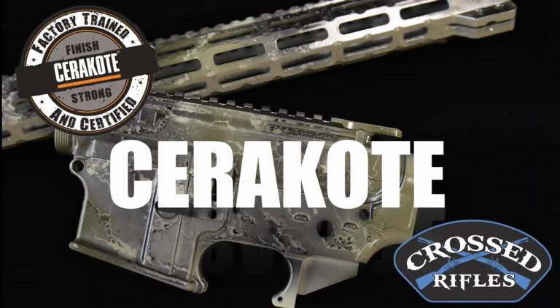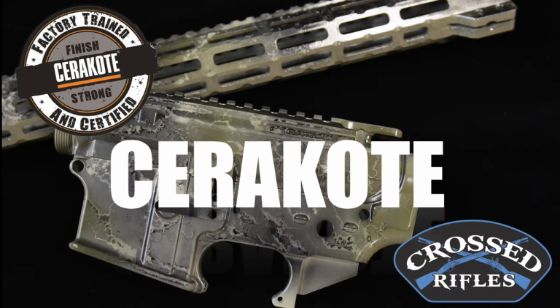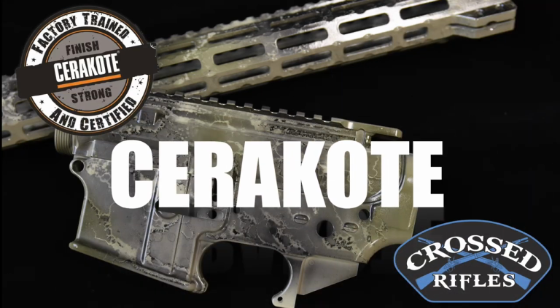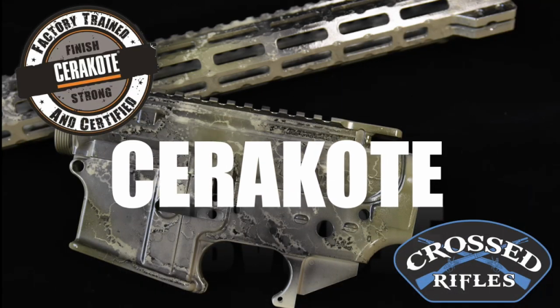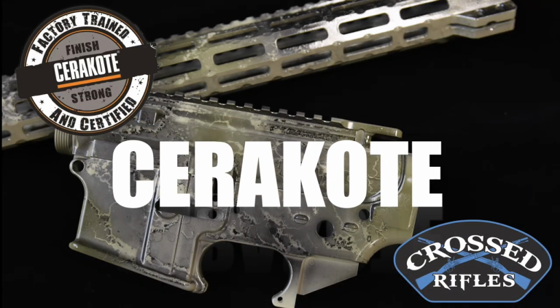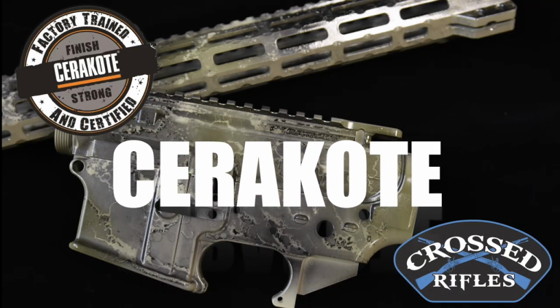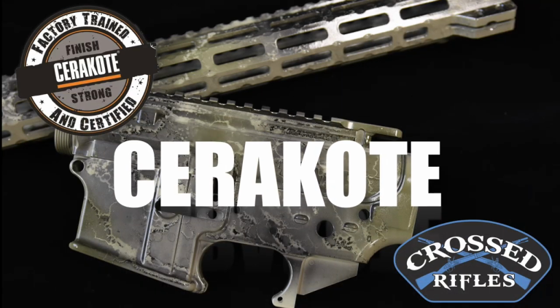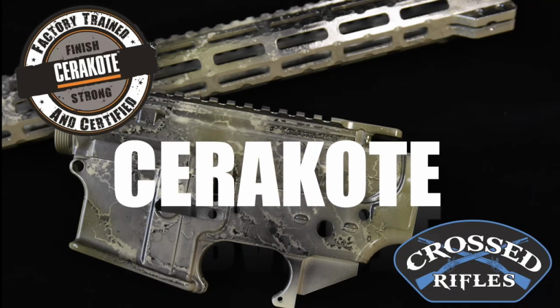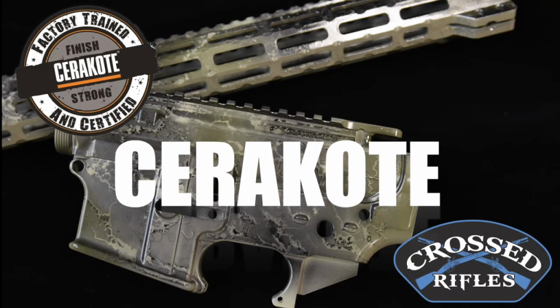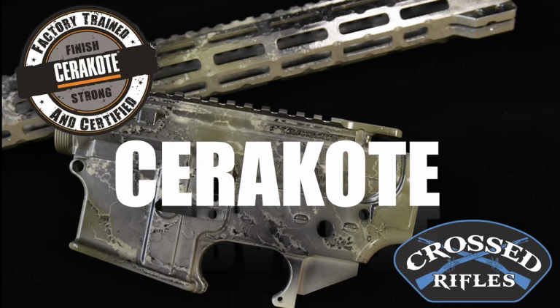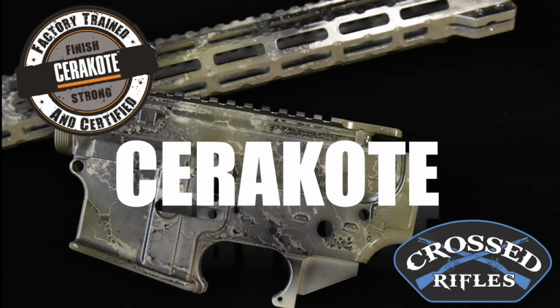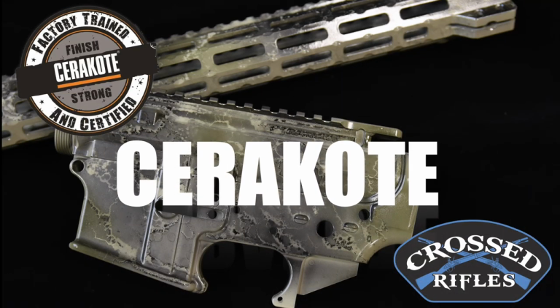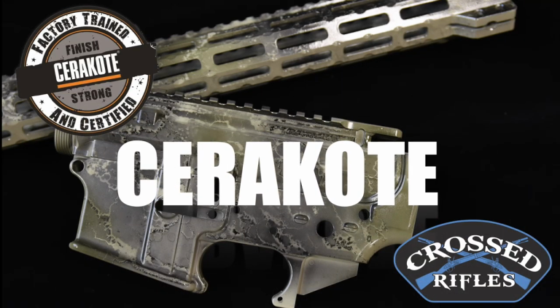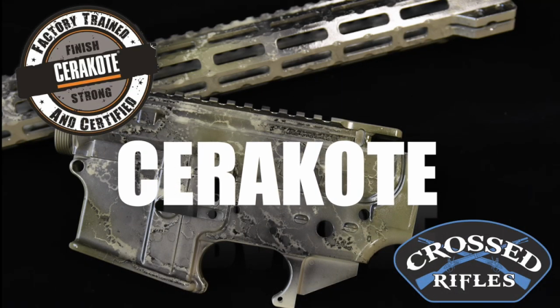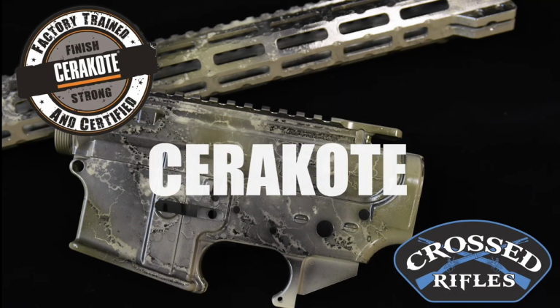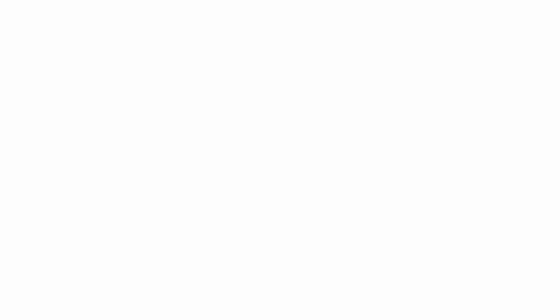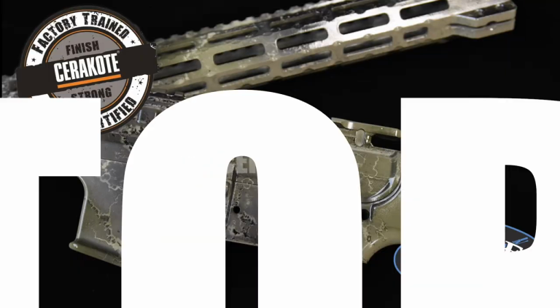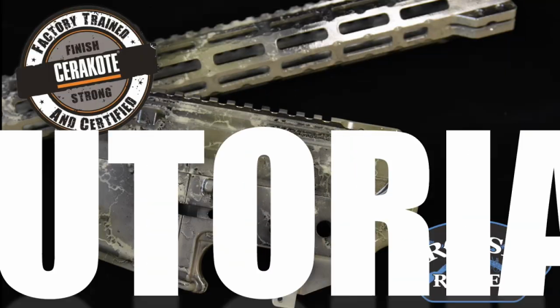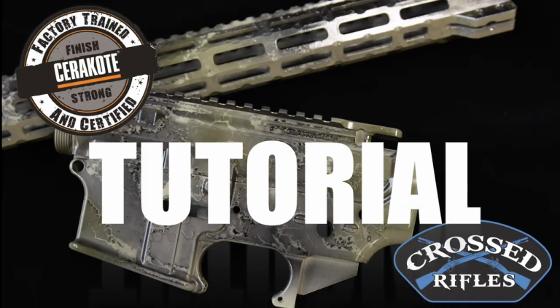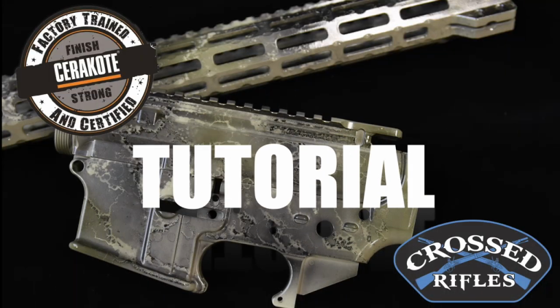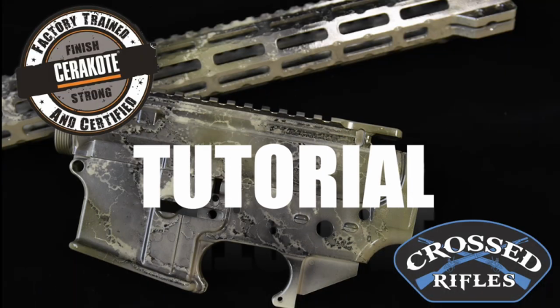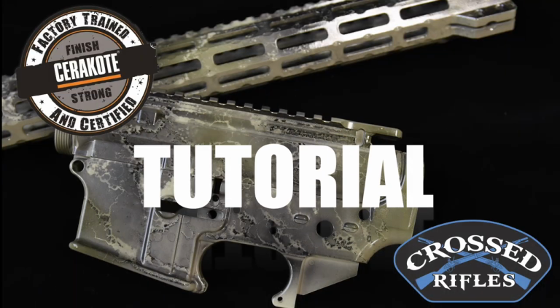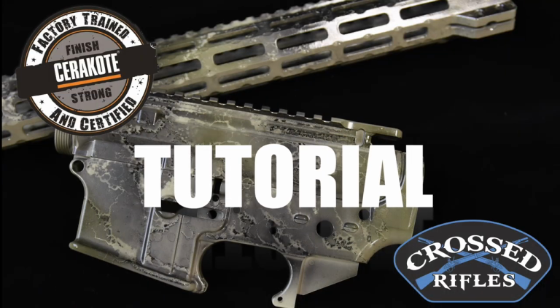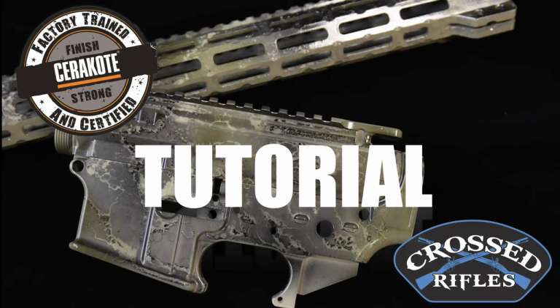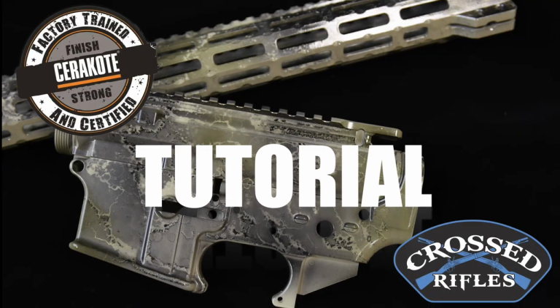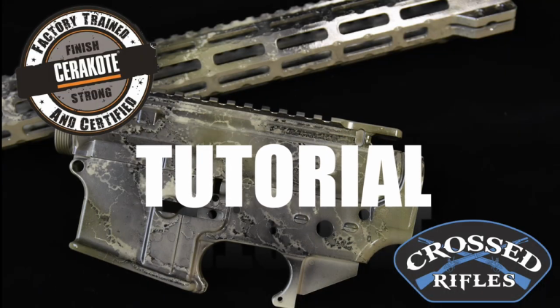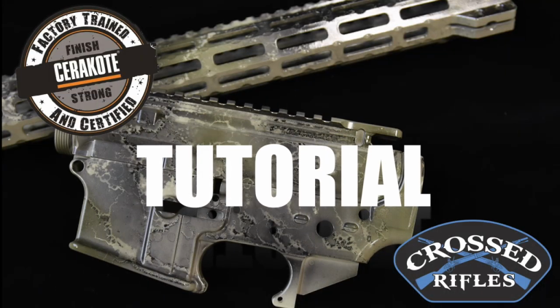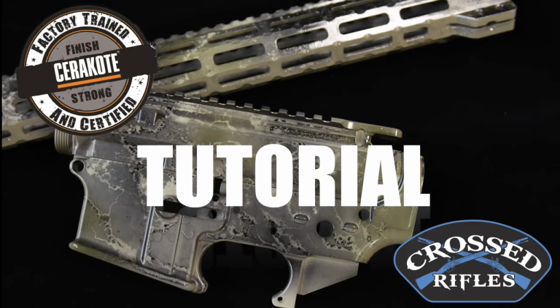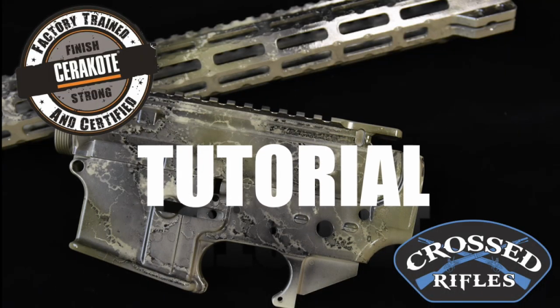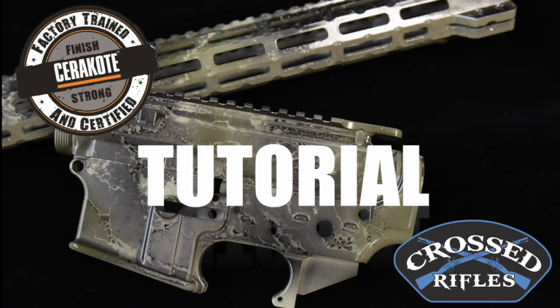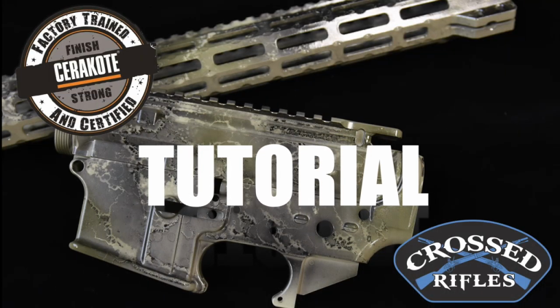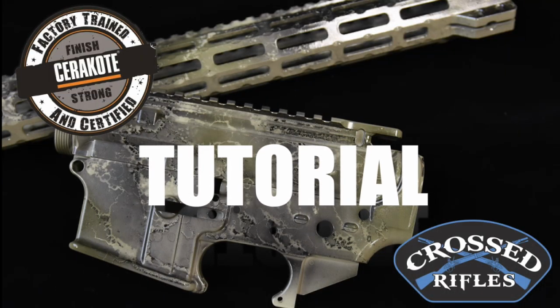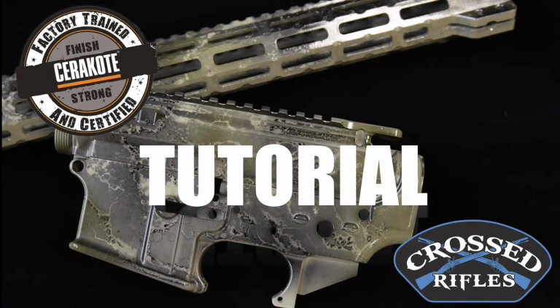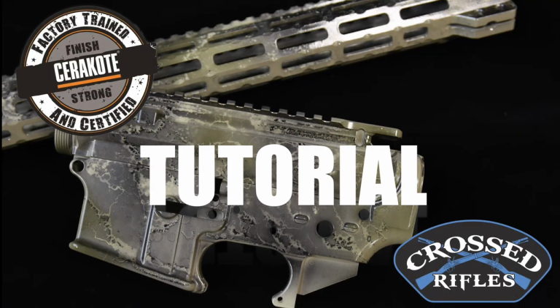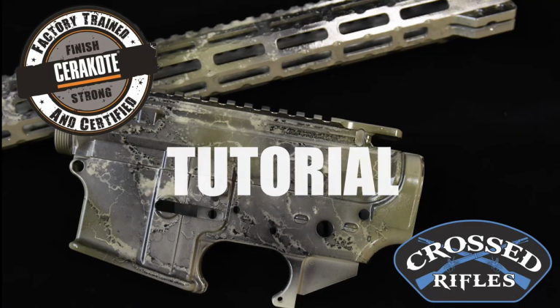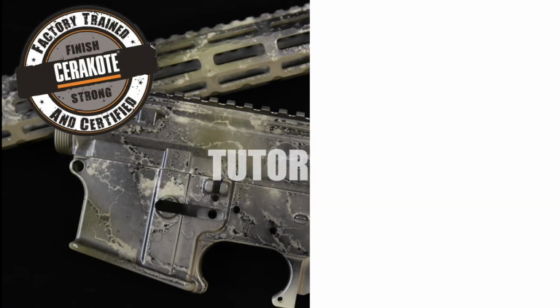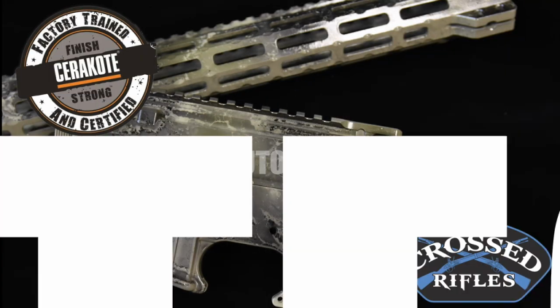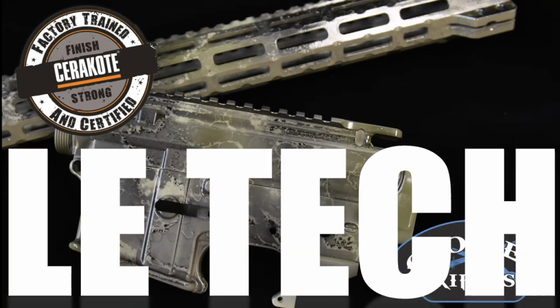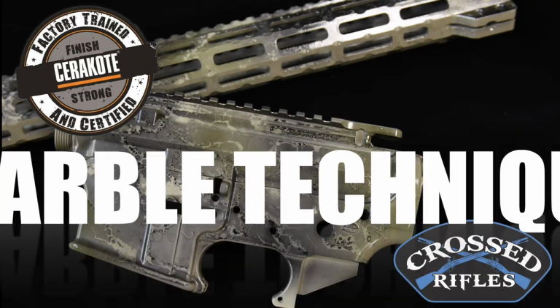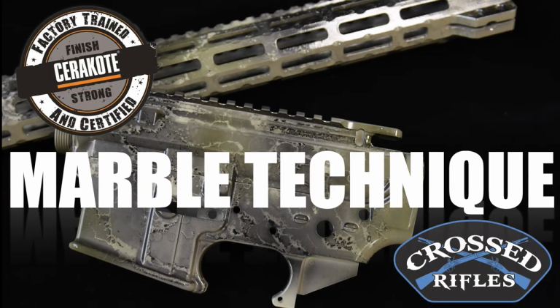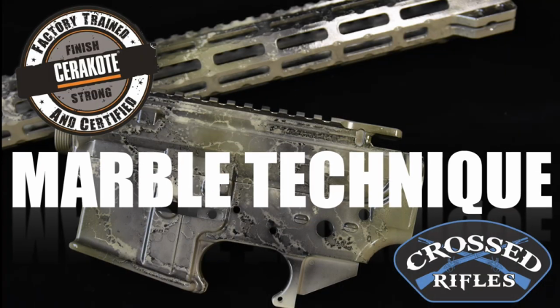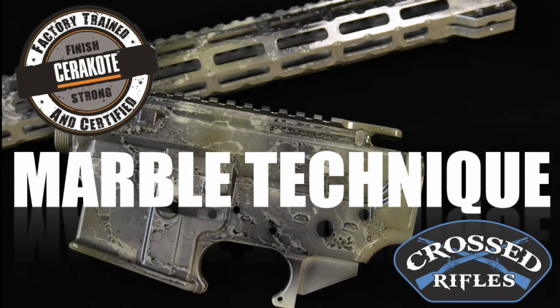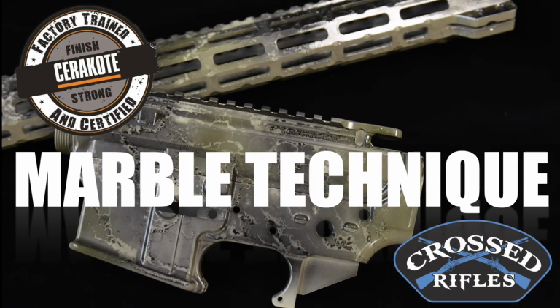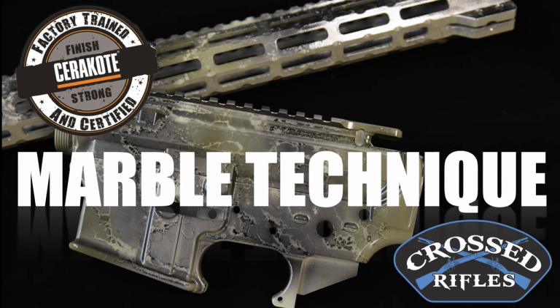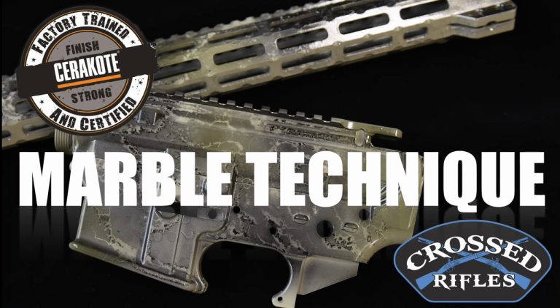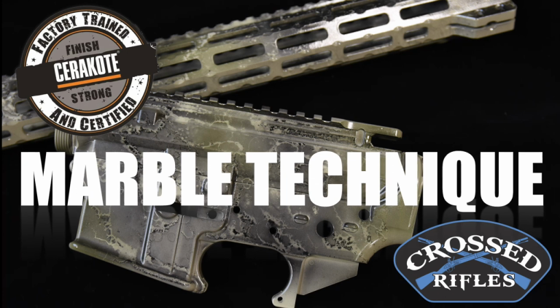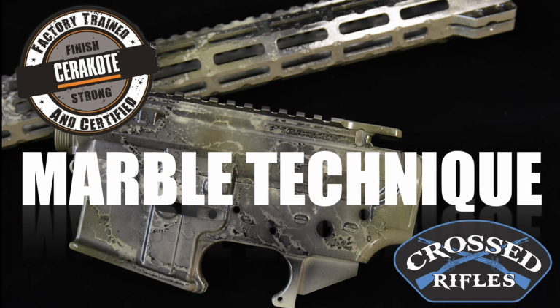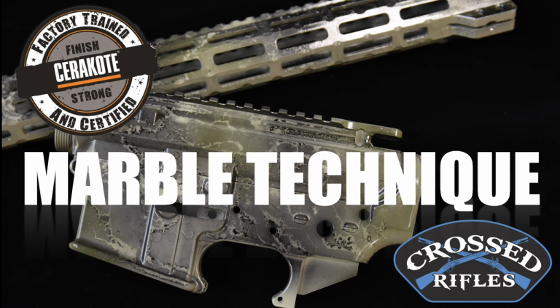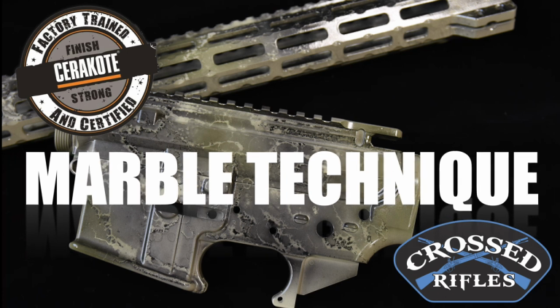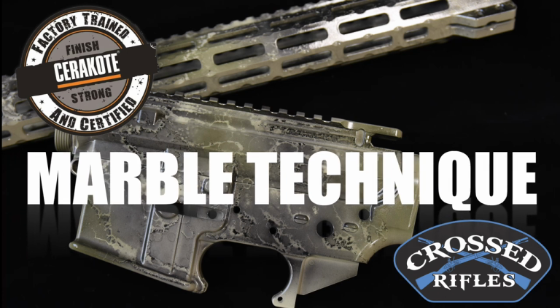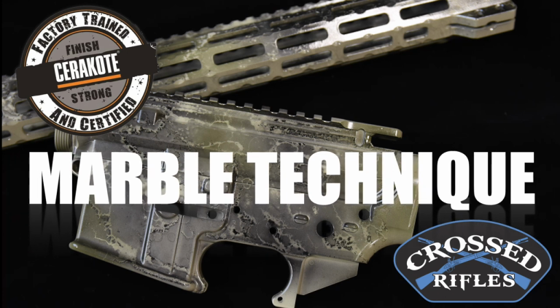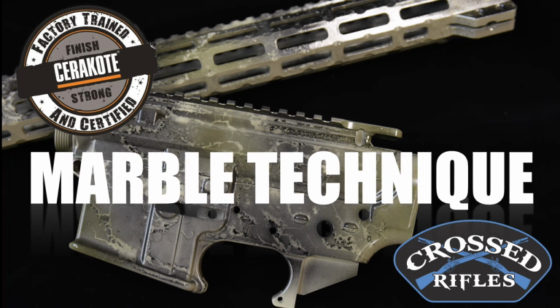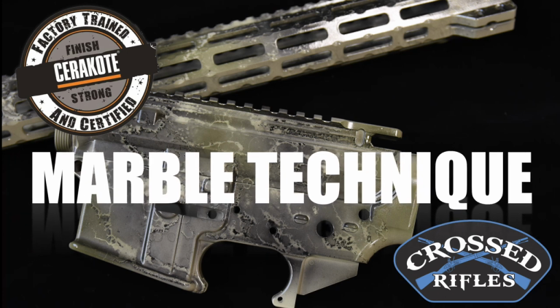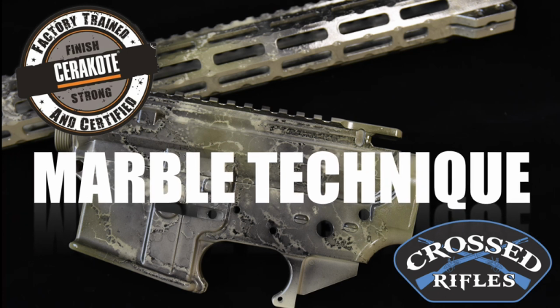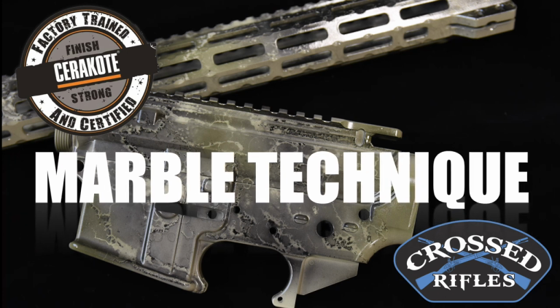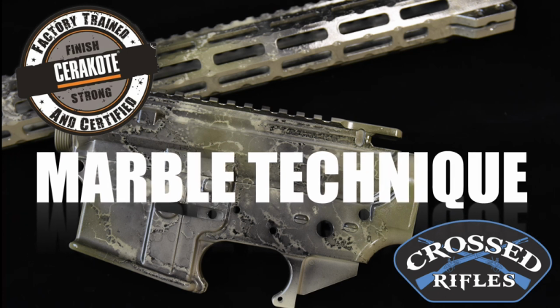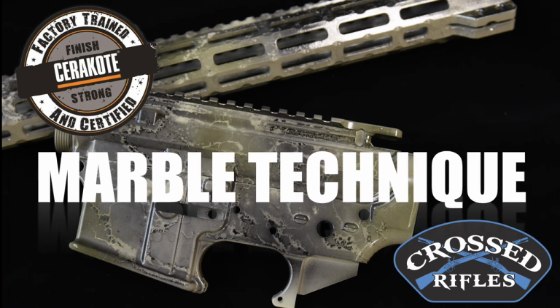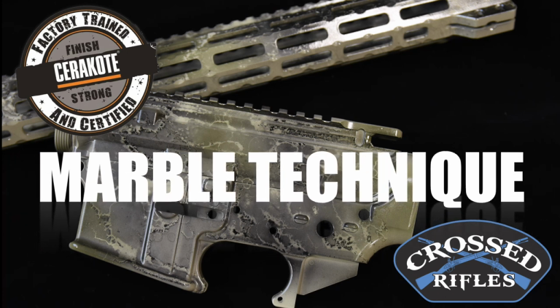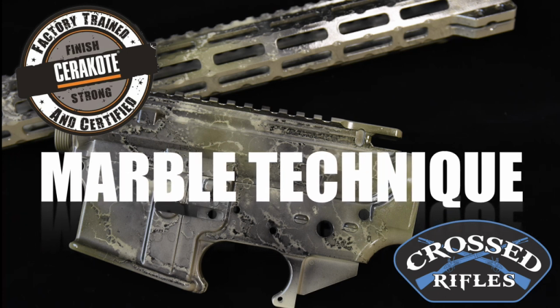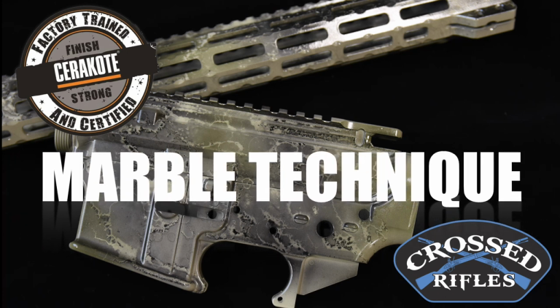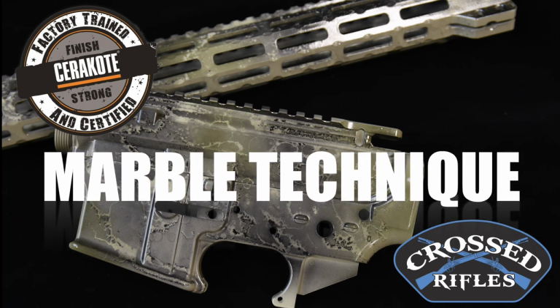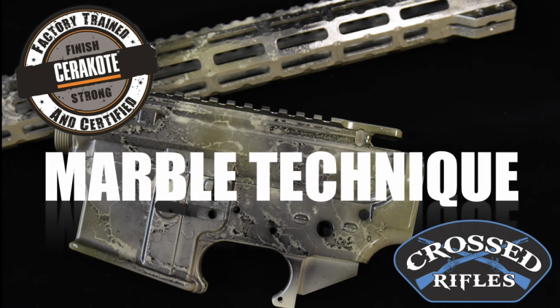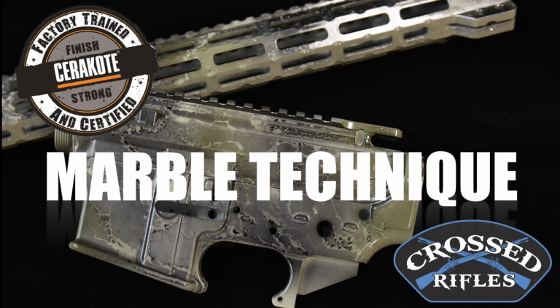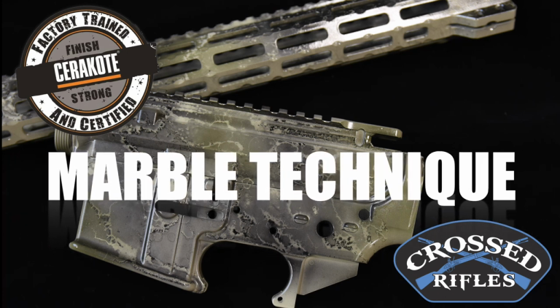Hey, this is Dave and welcome to the Cross Rifles where today we show you a new marbling technique for Cerakote.